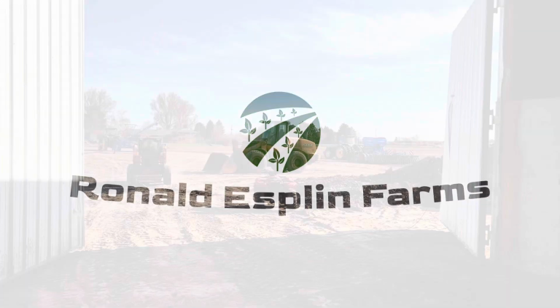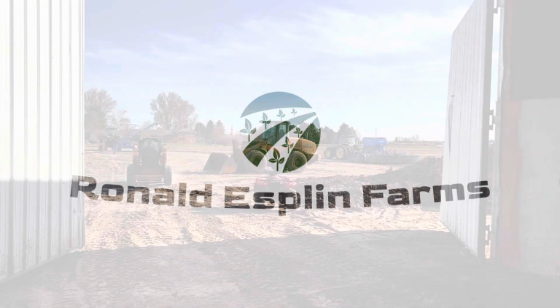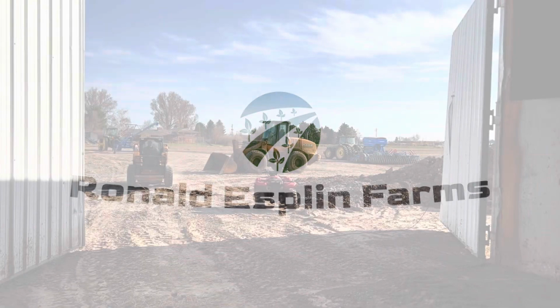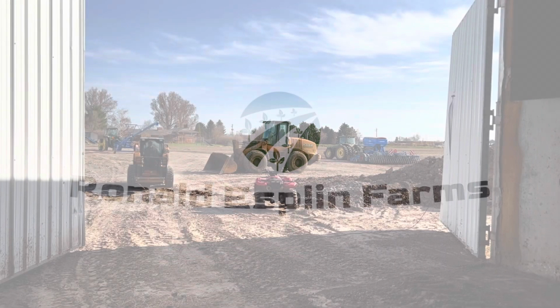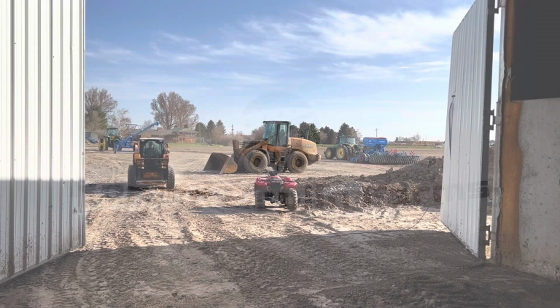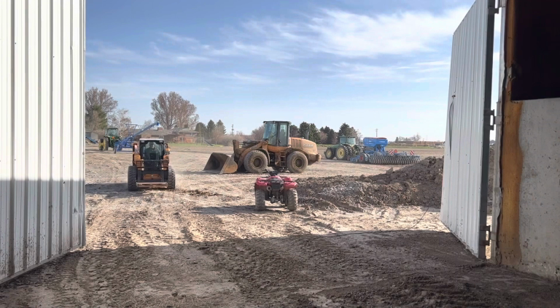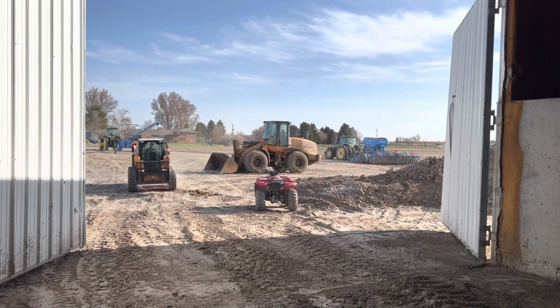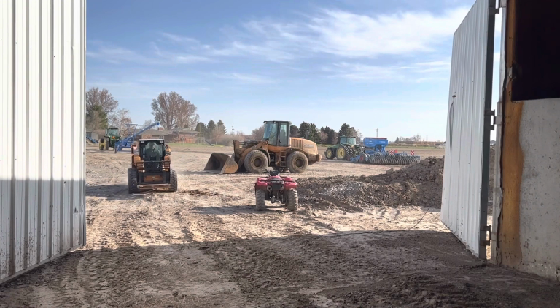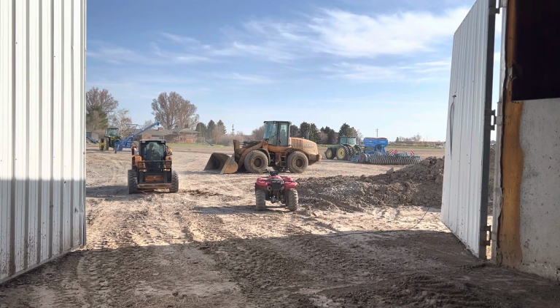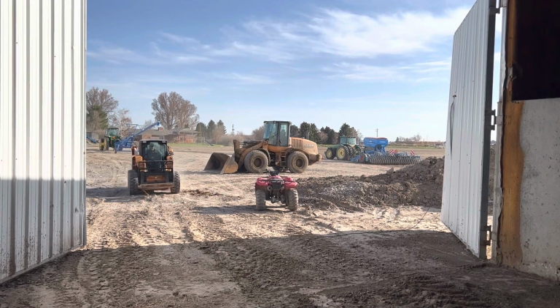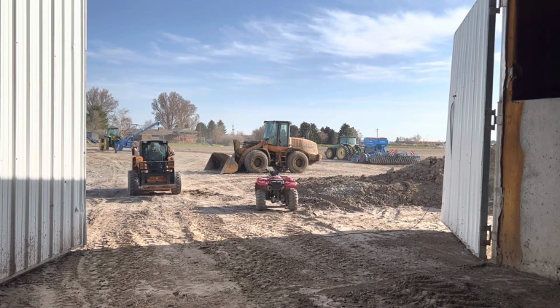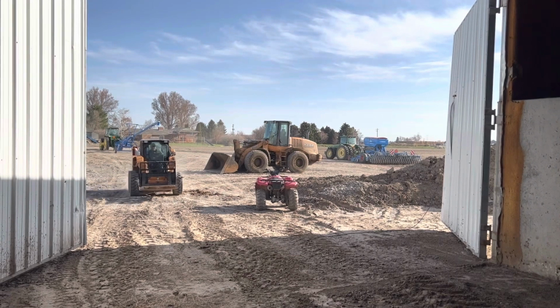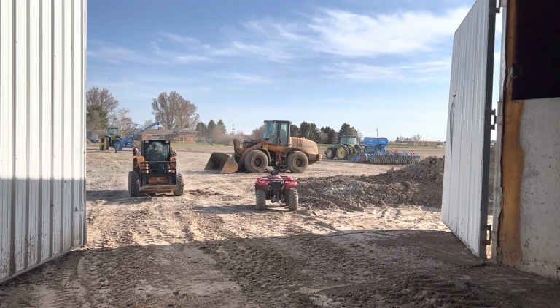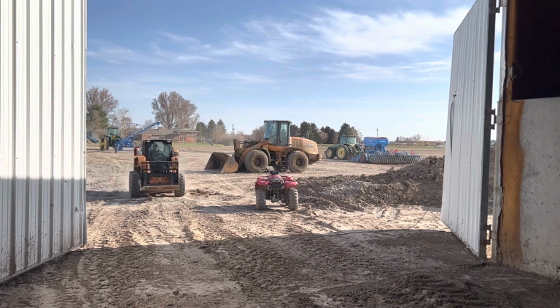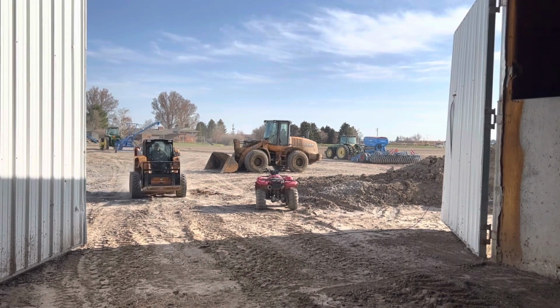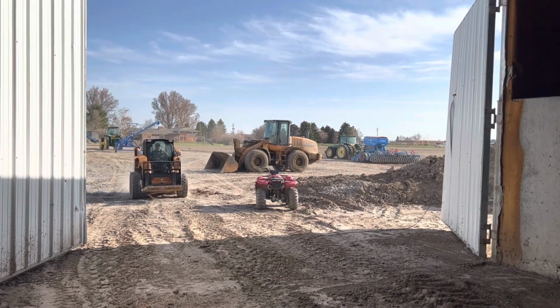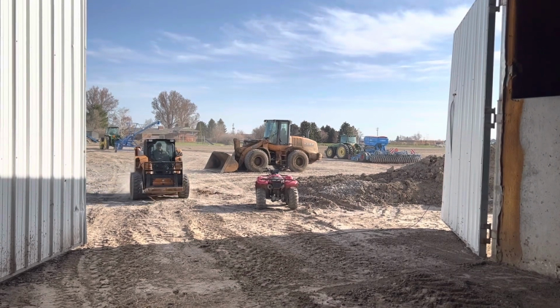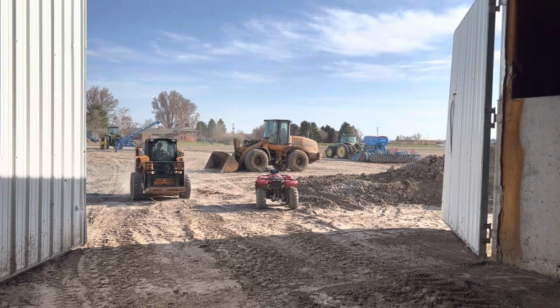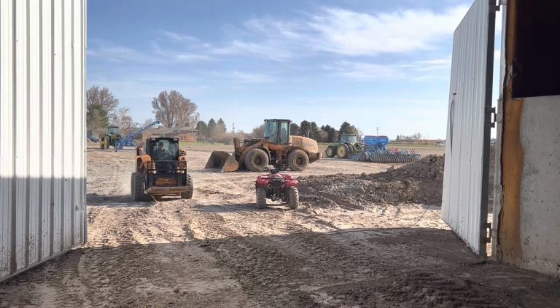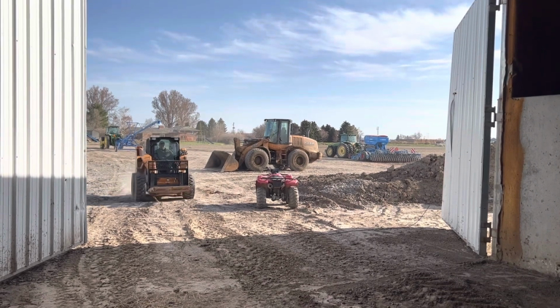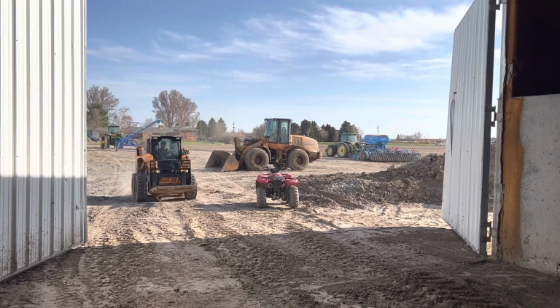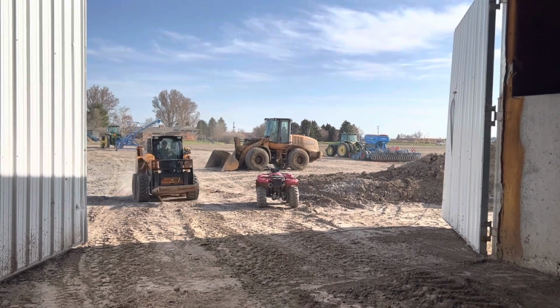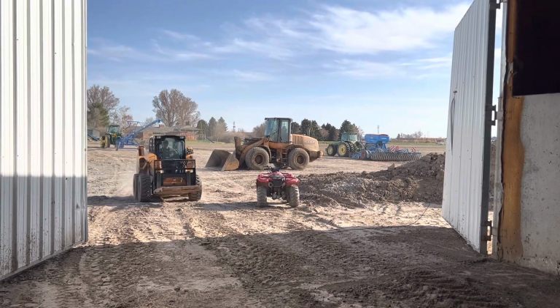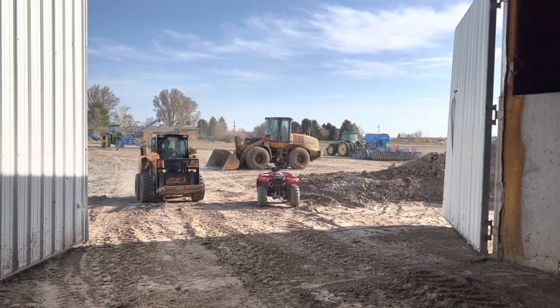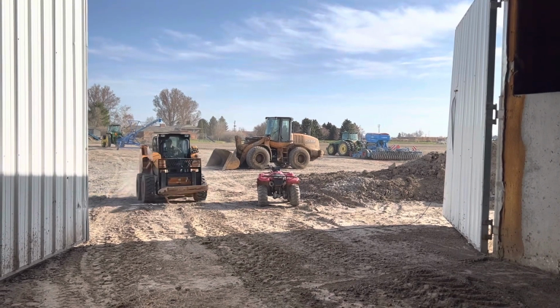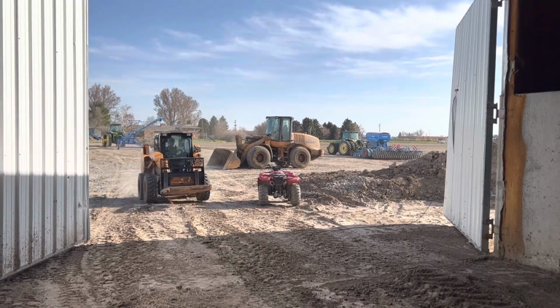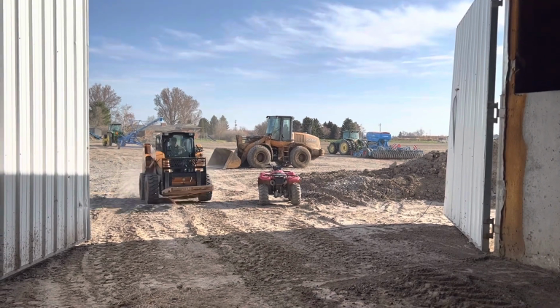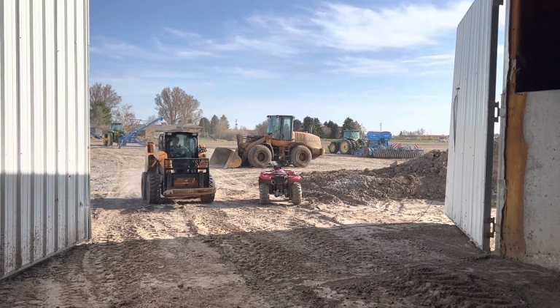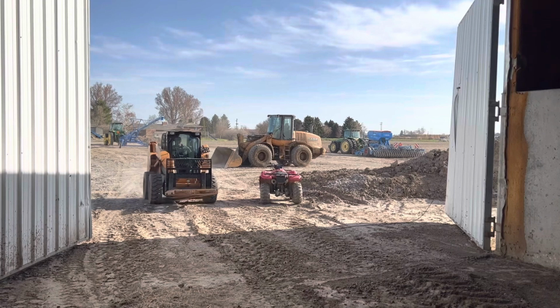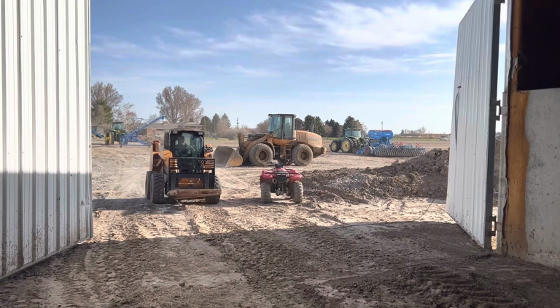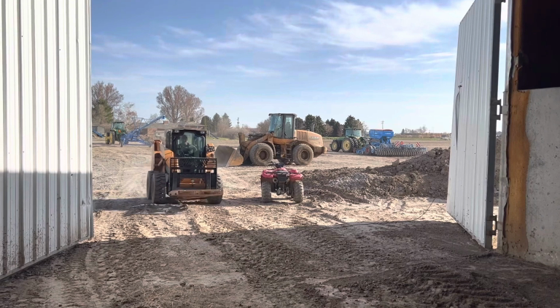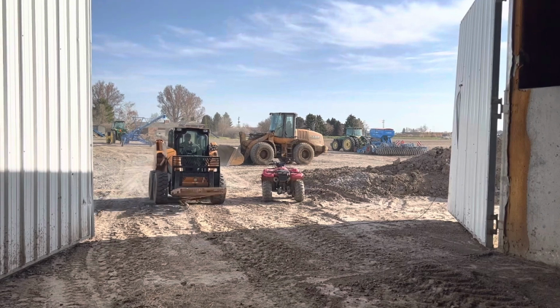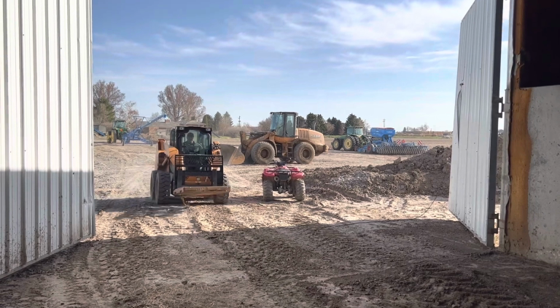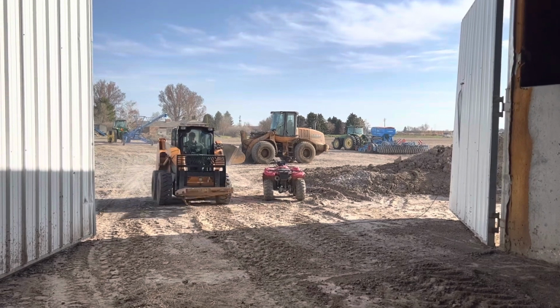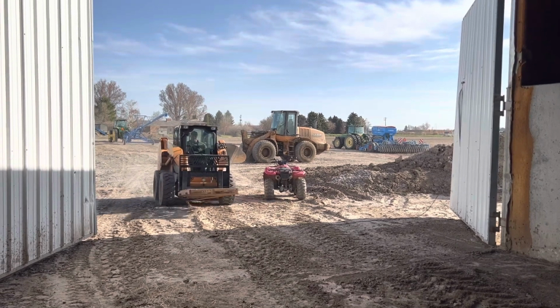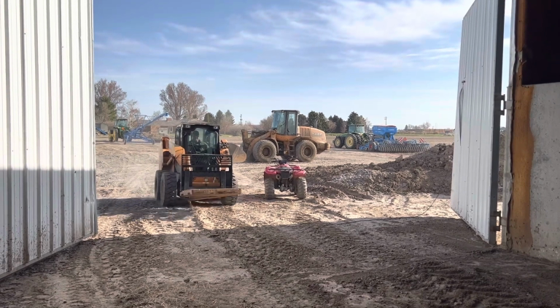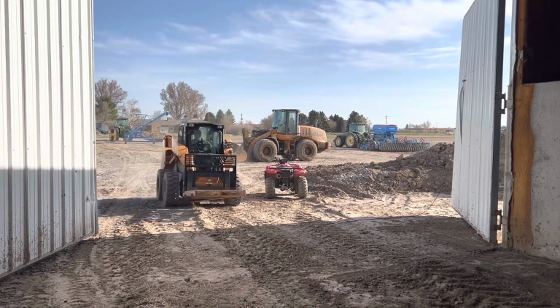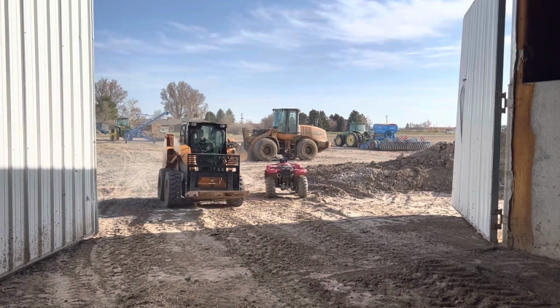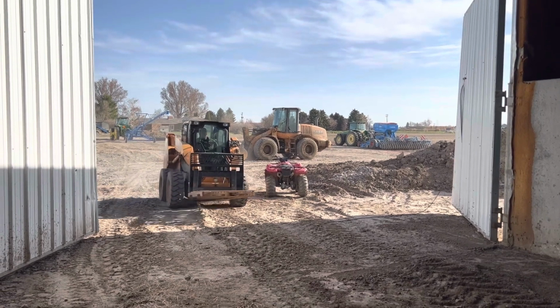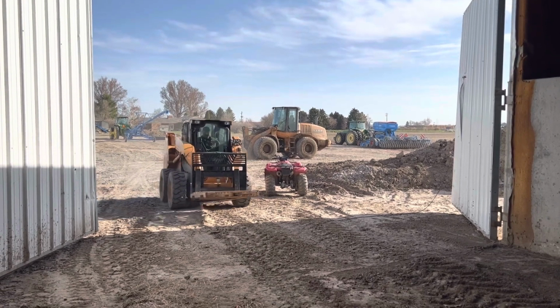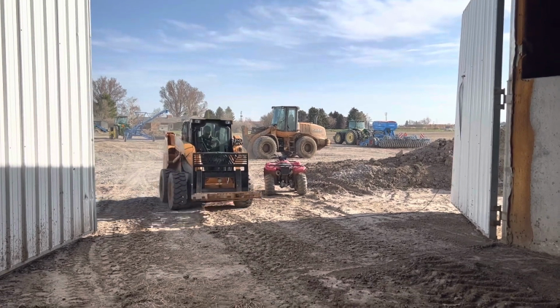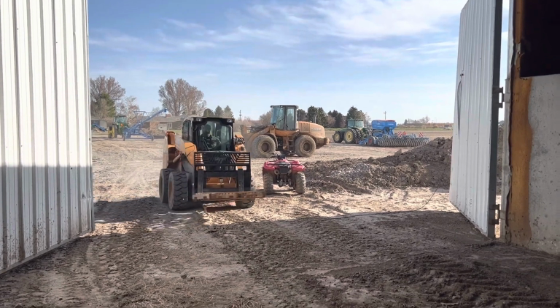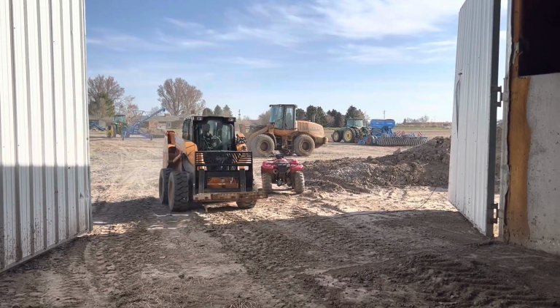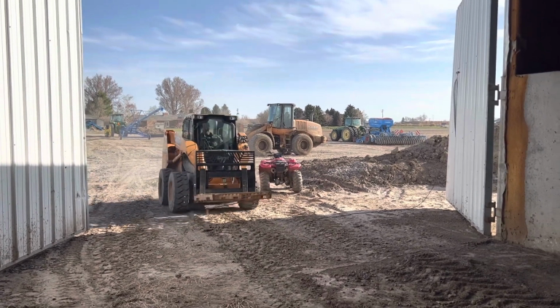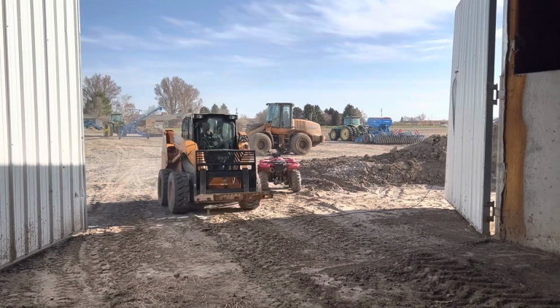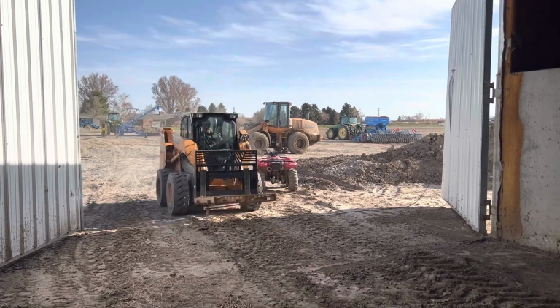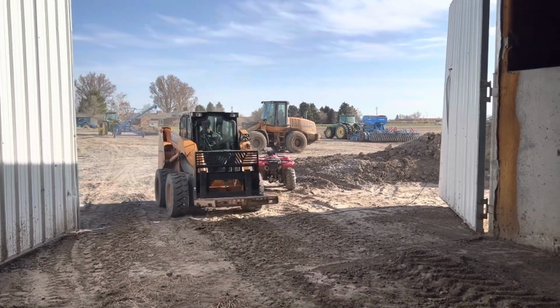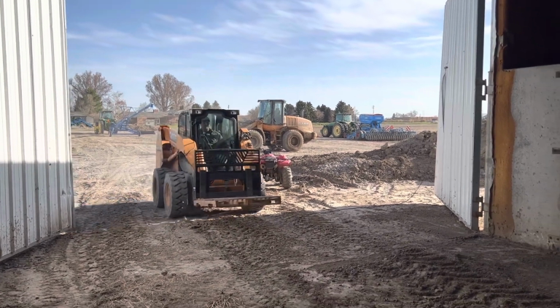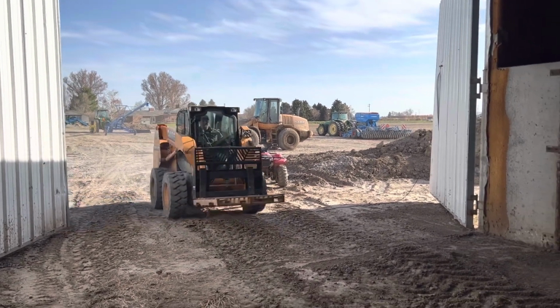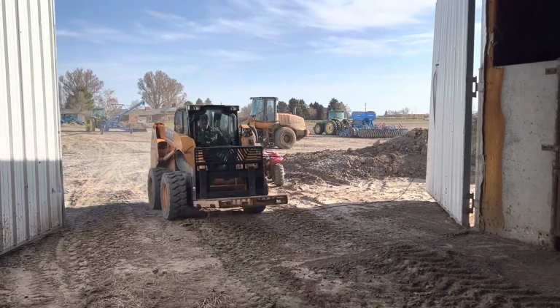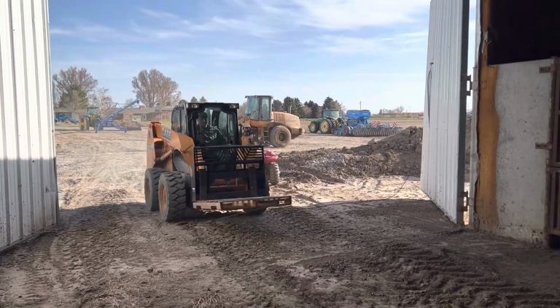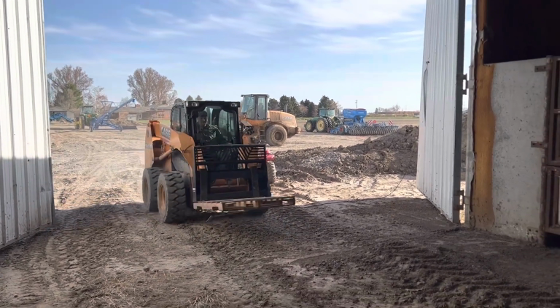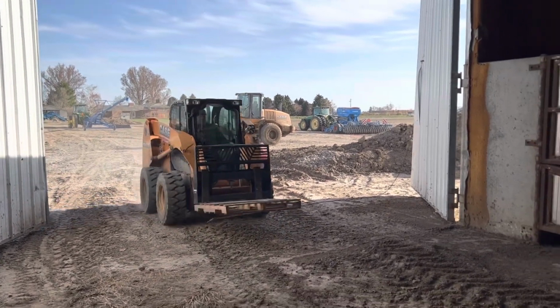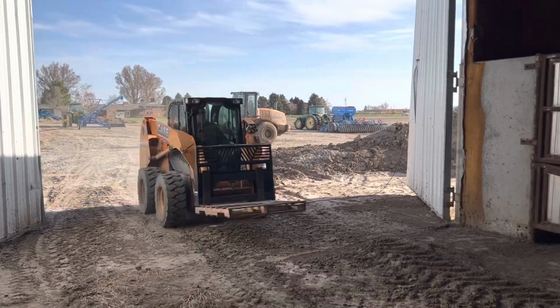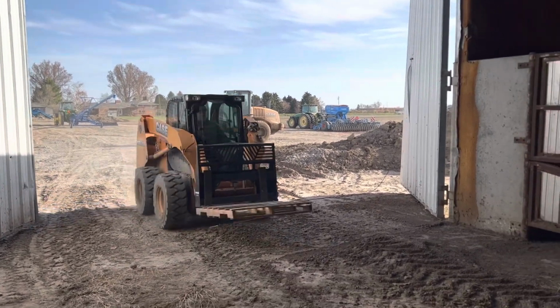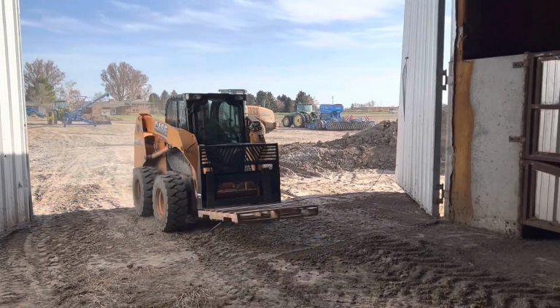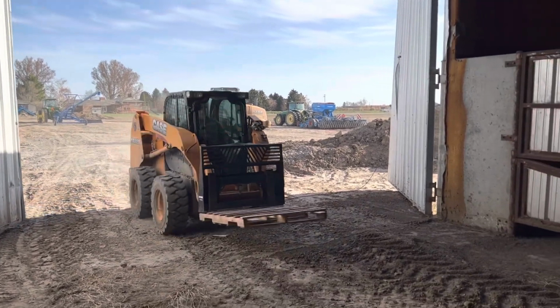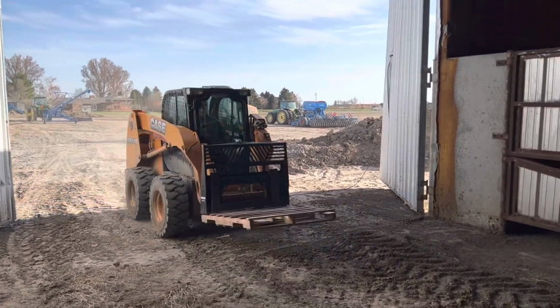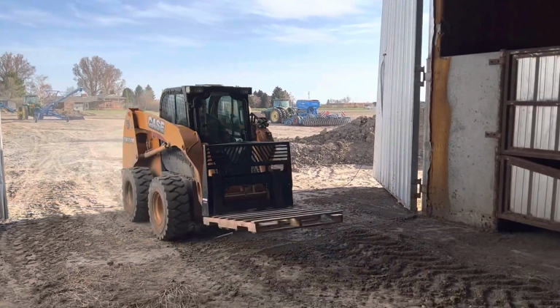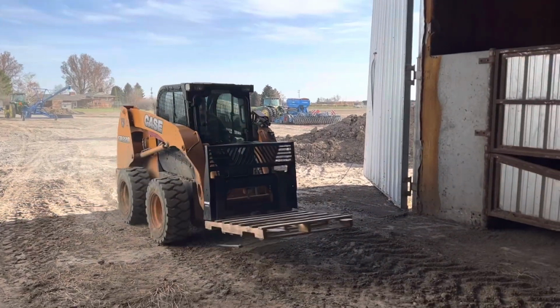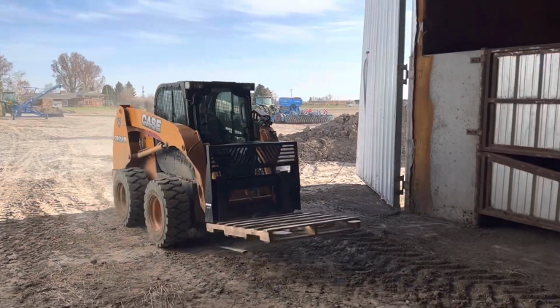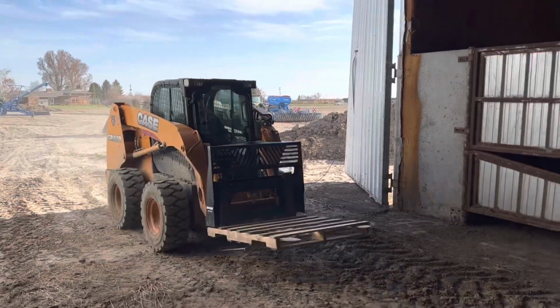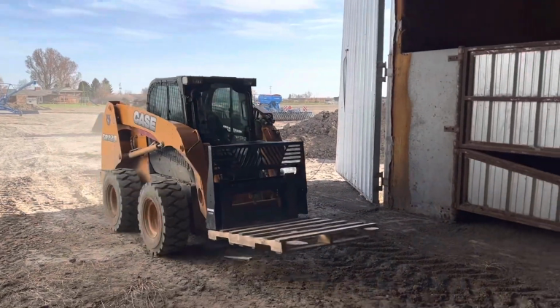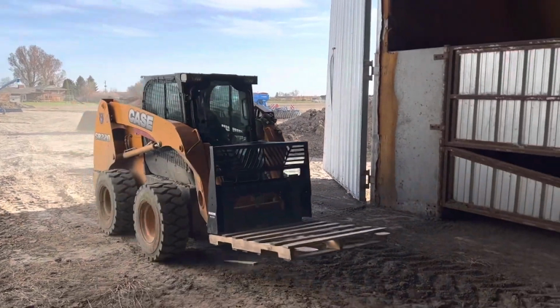So with this grain drill we can also plant our hayseed. I'm going to show you how we load up hayseed and then I'll show you some planting.